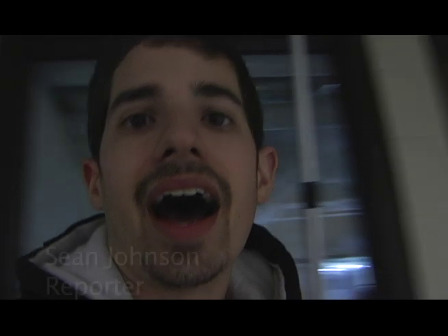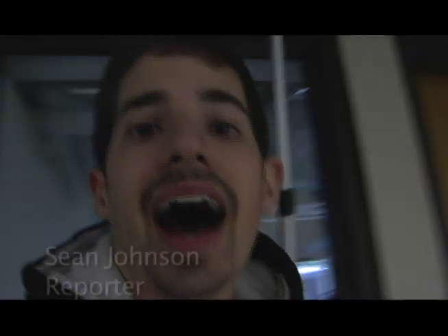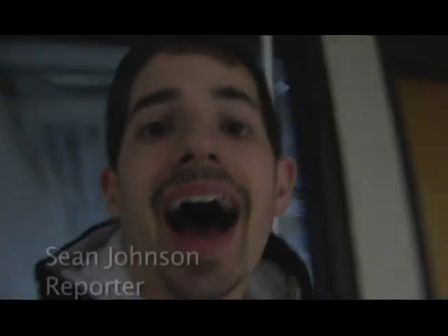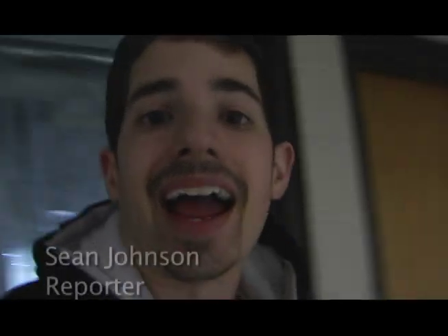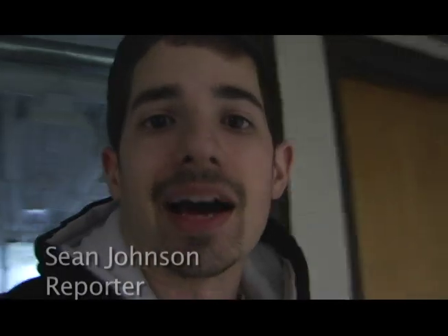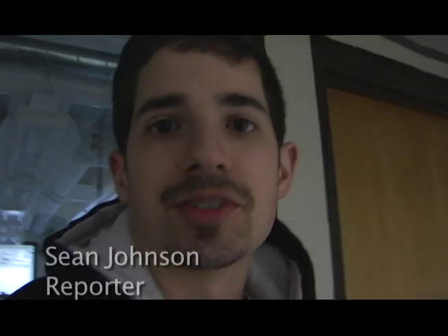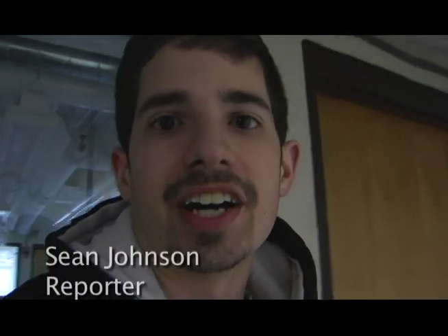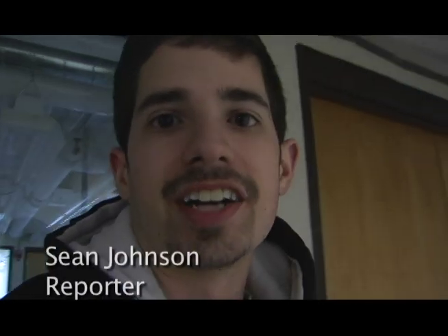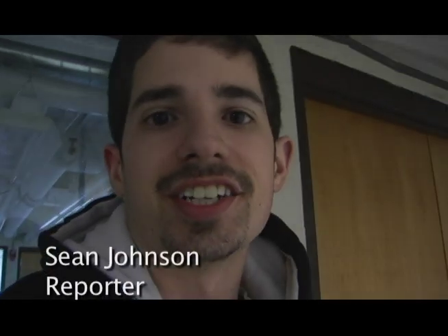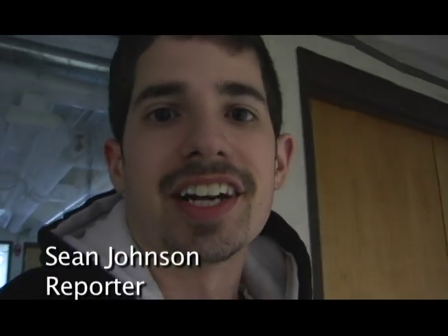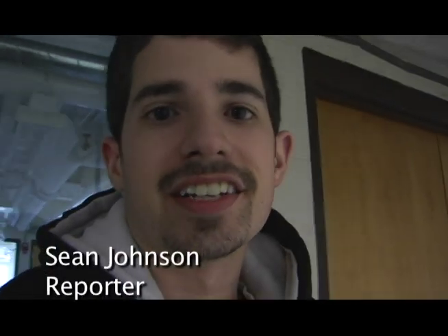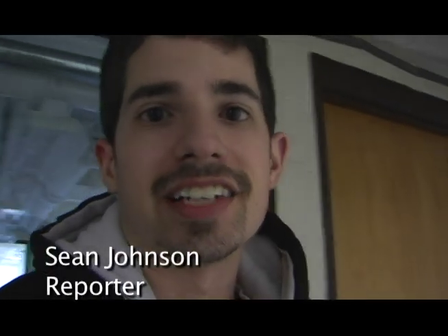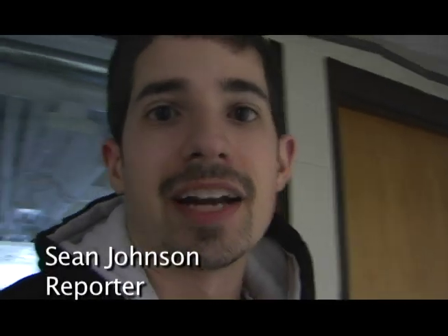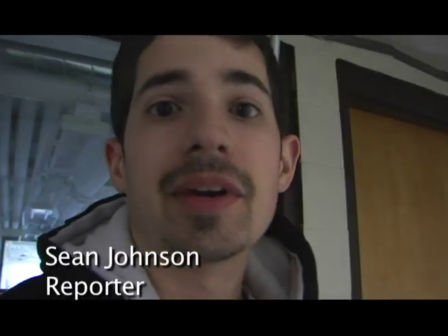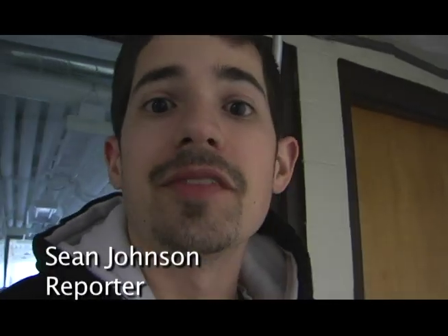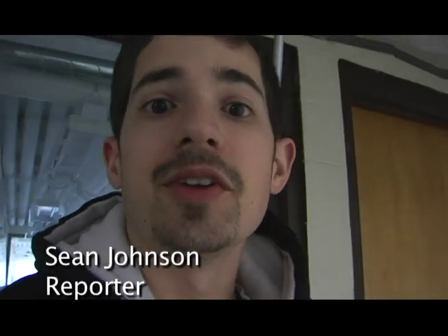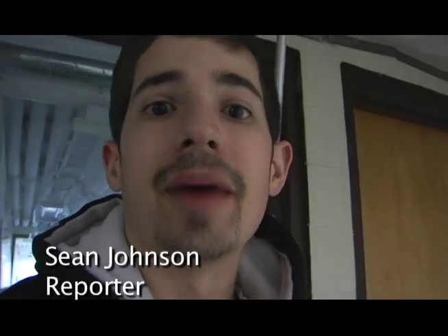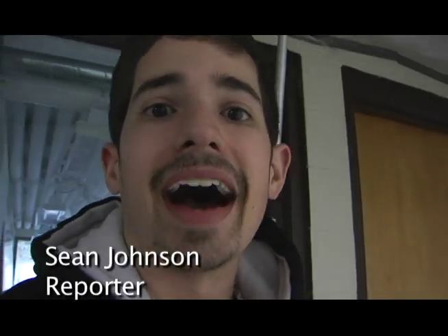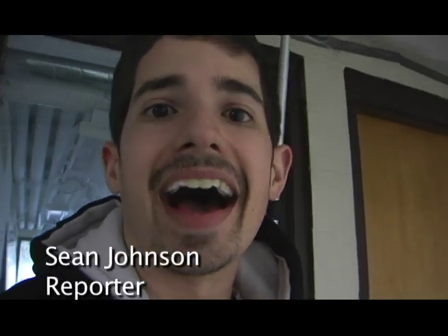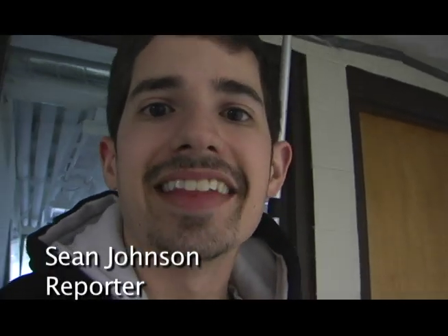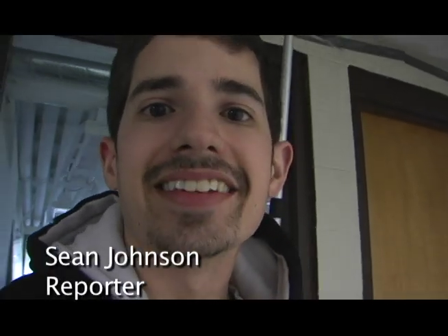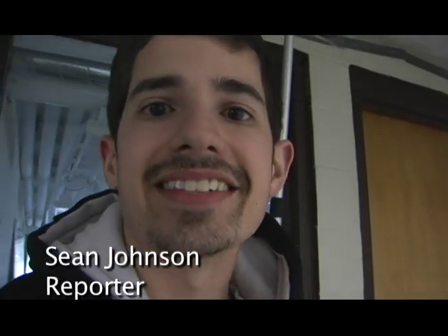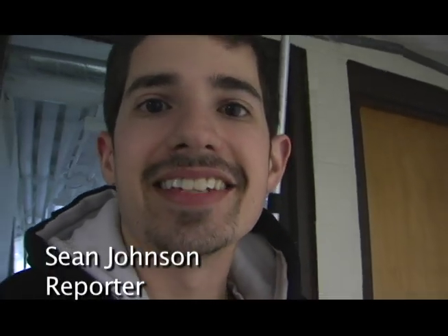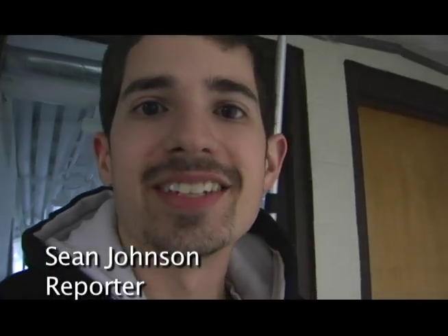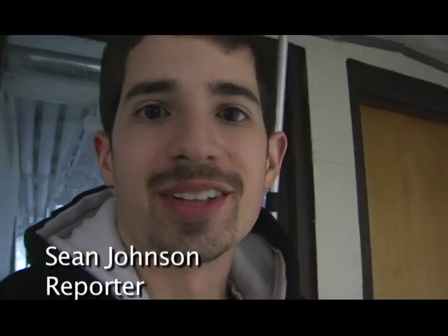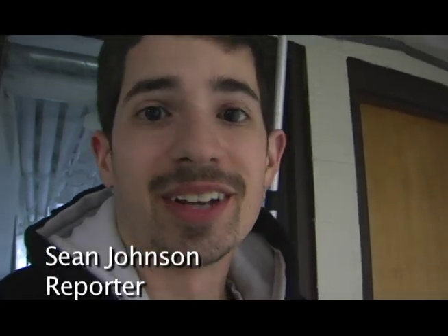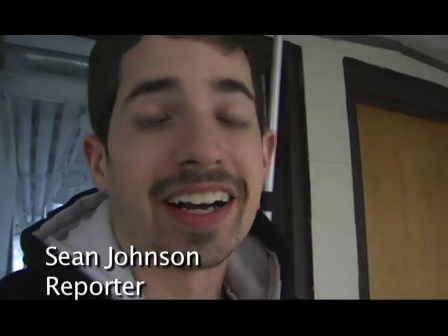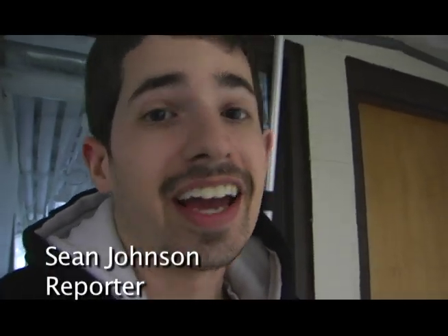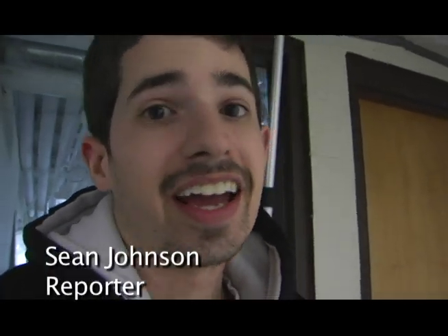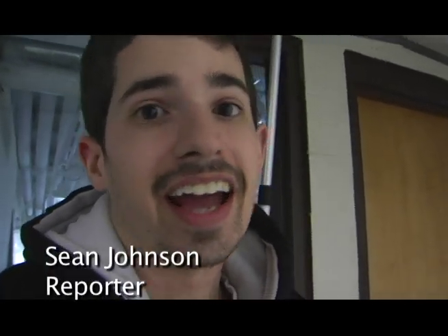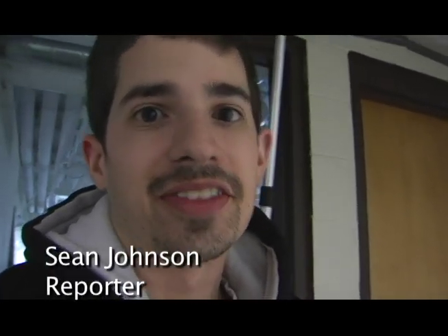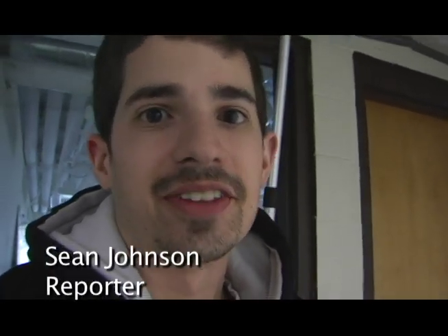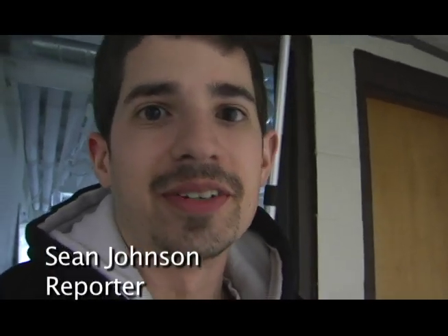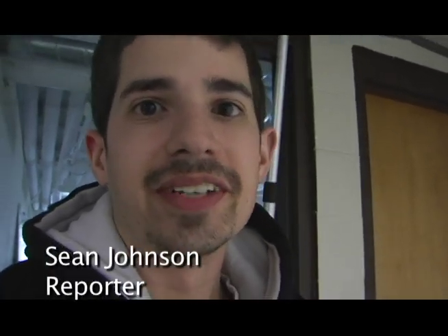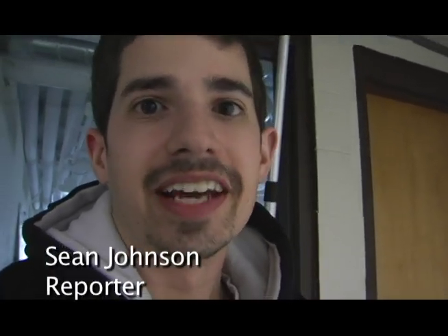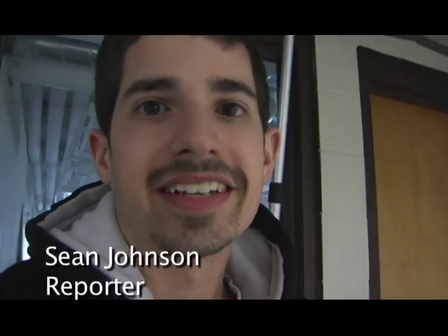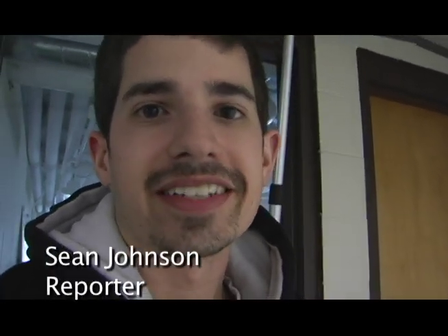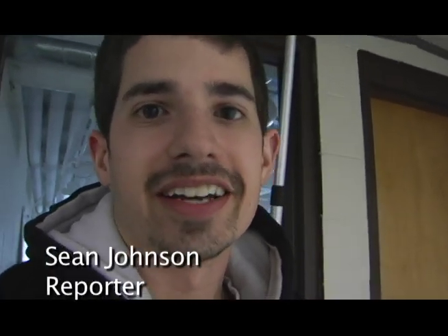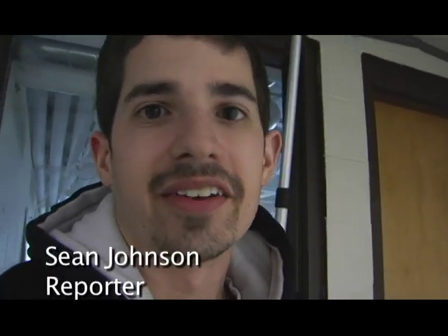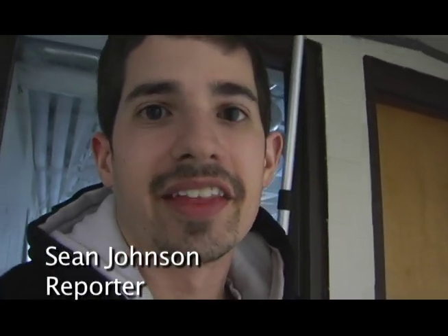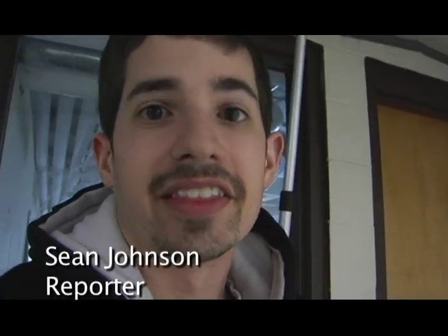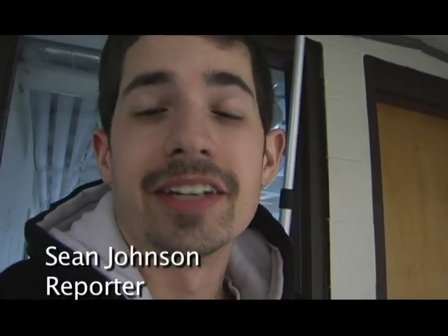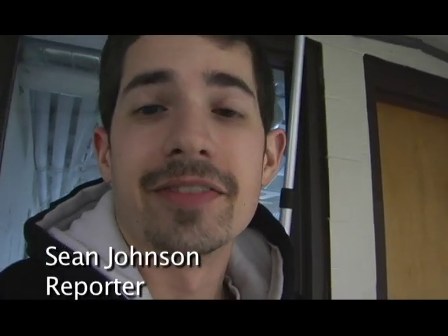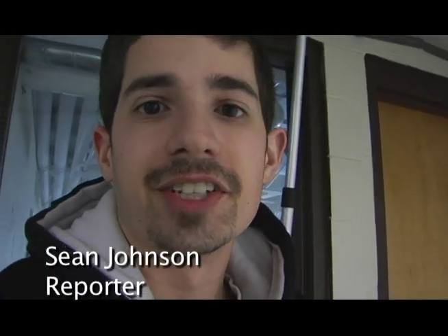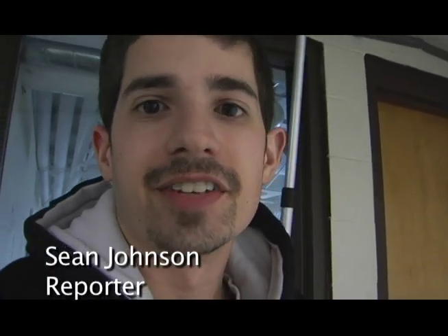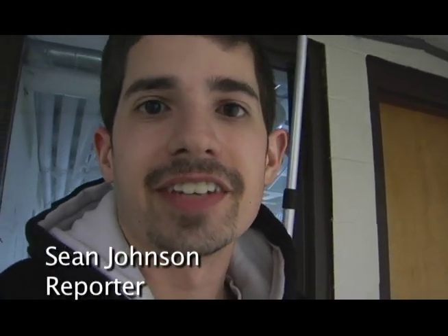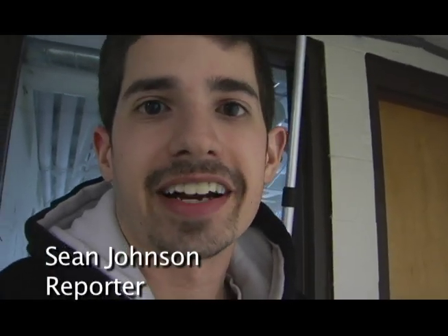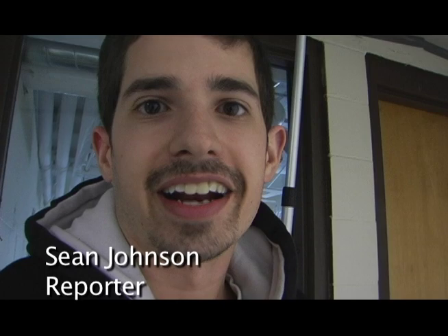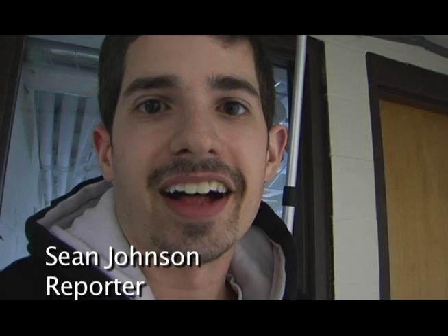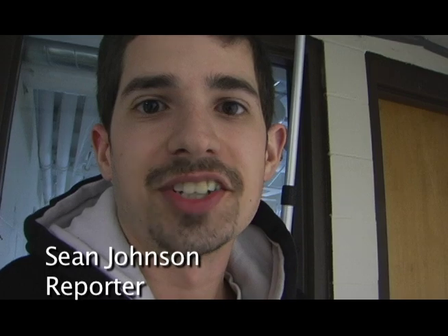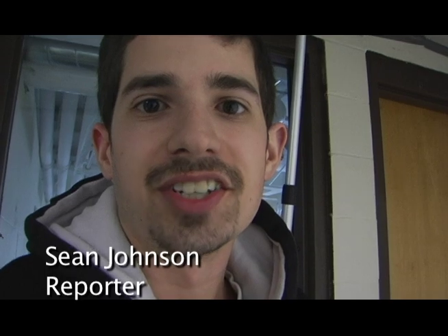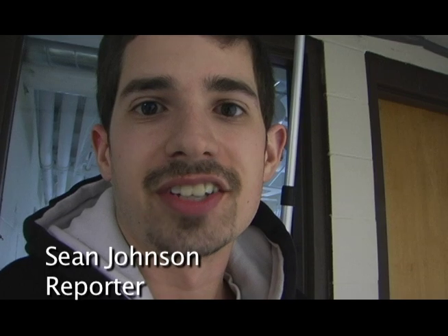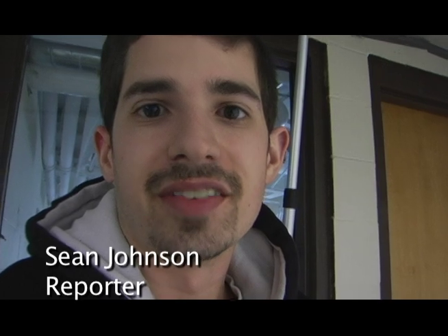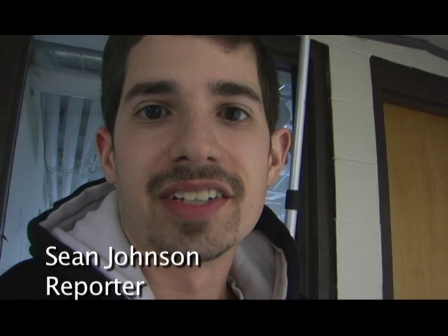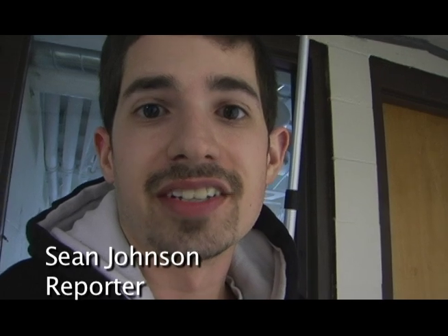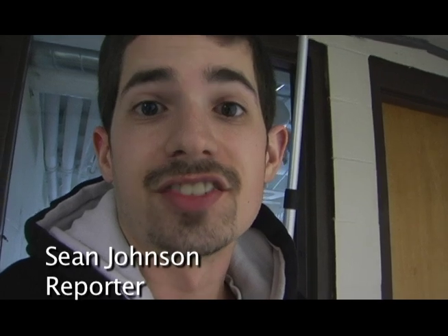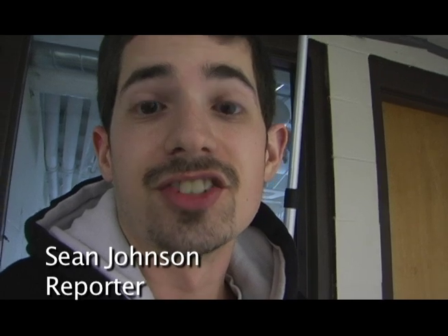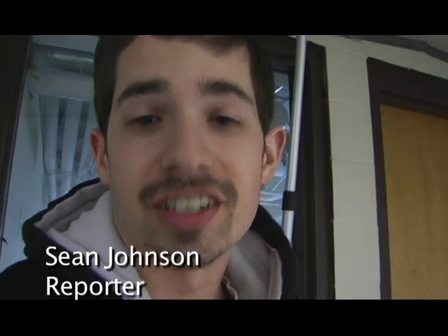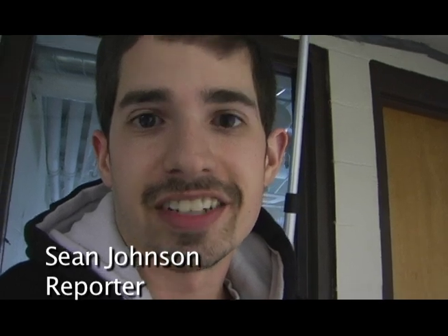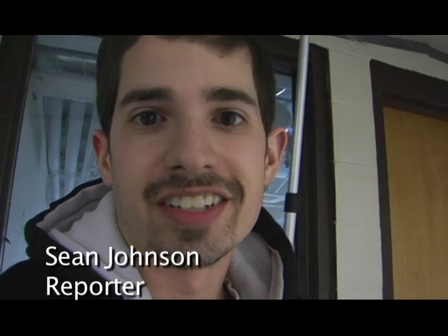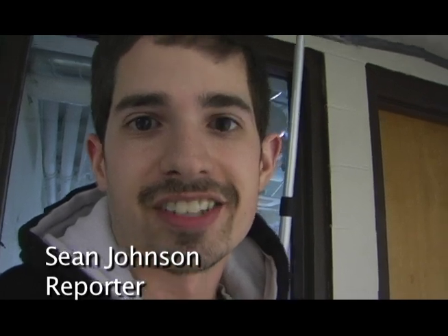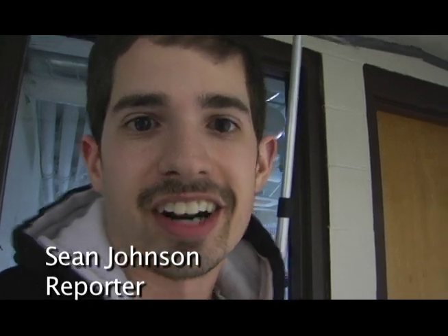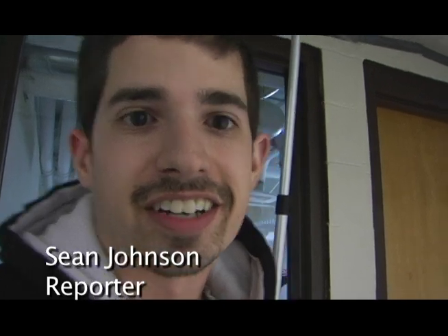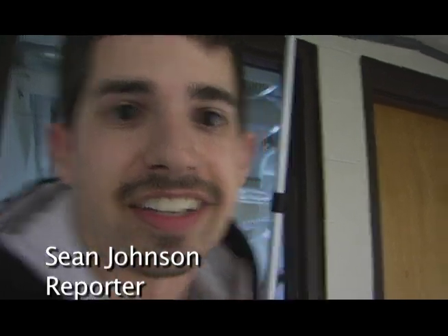Hi, I'm Sean Johnson. I'm going to give you a behind-the-scenes look at the new data center that the Division of Technology Services just constructed.